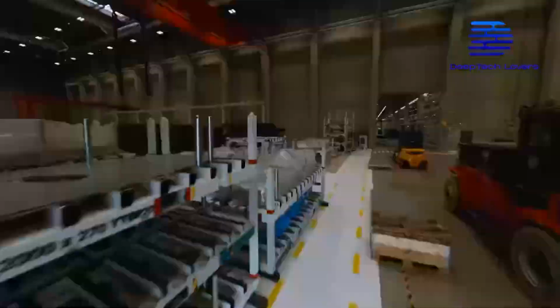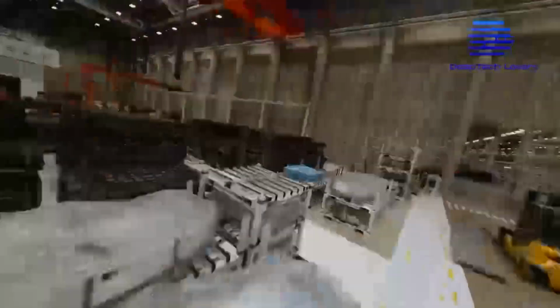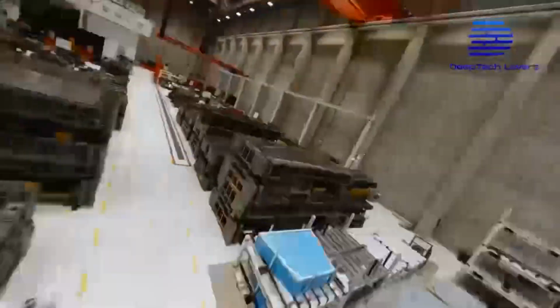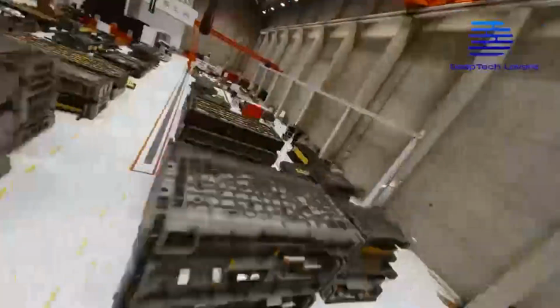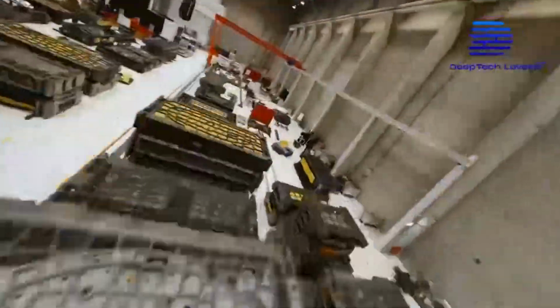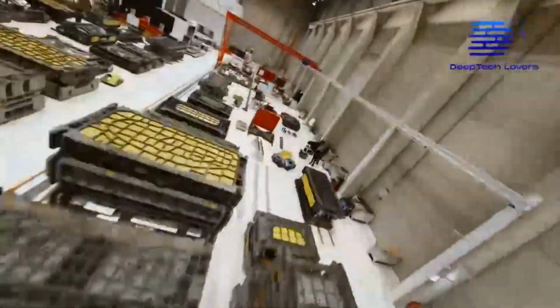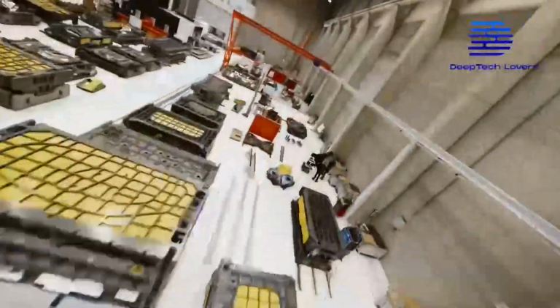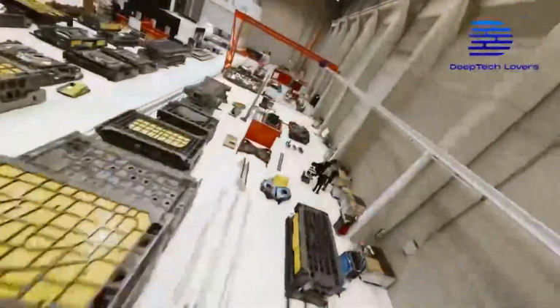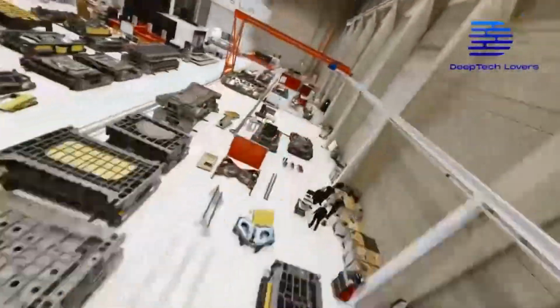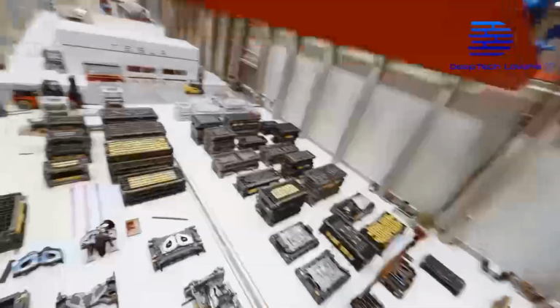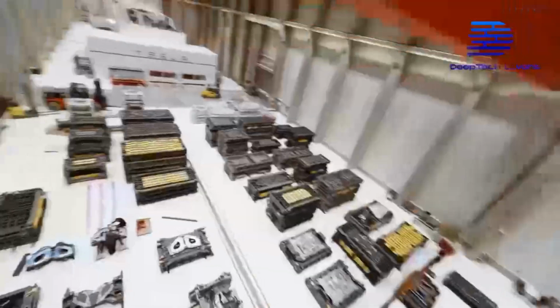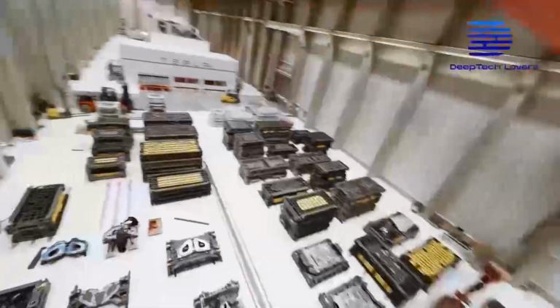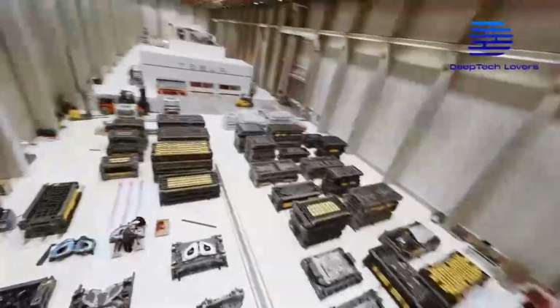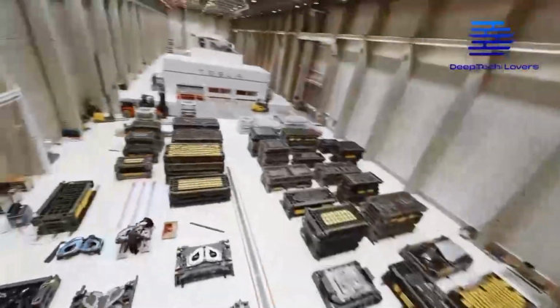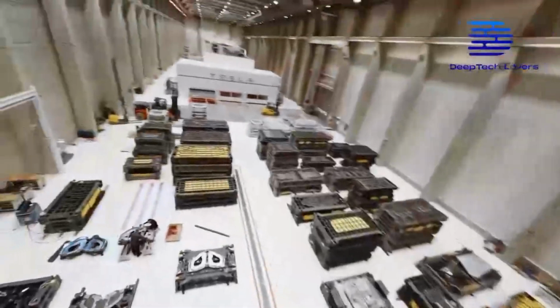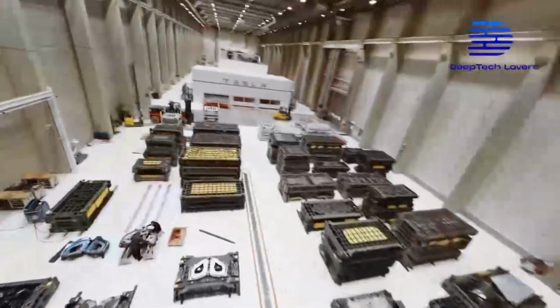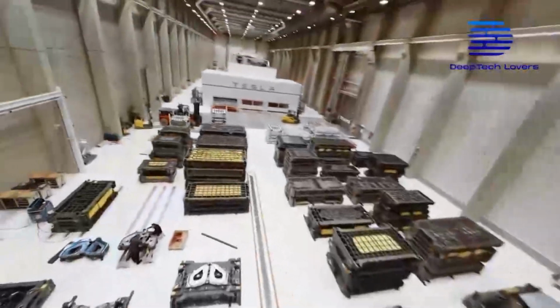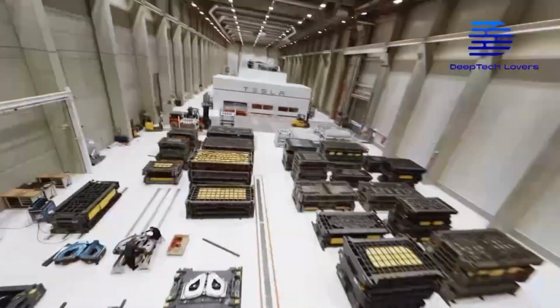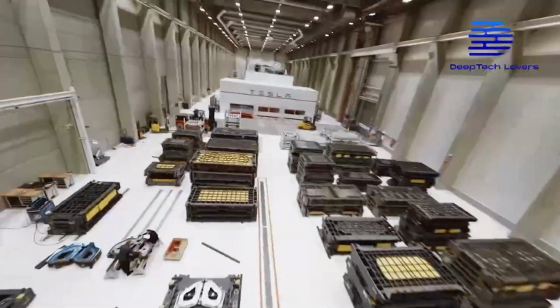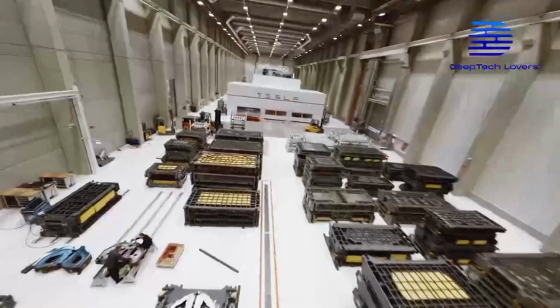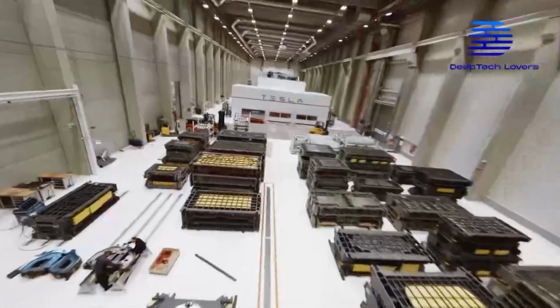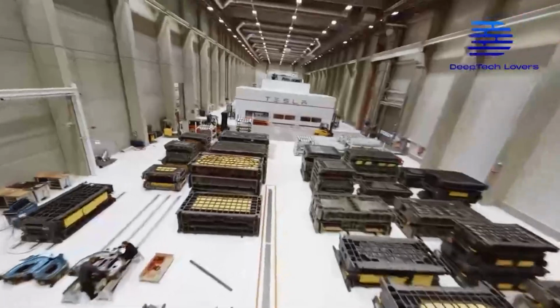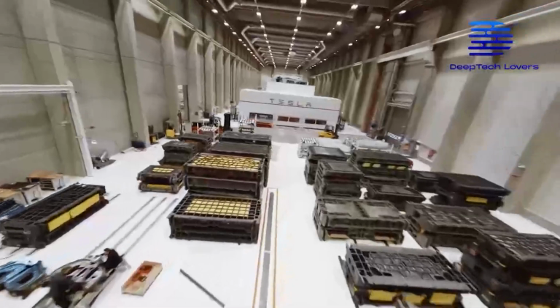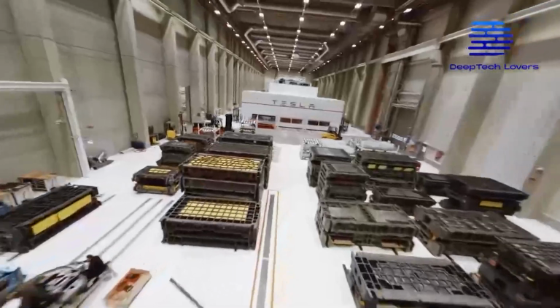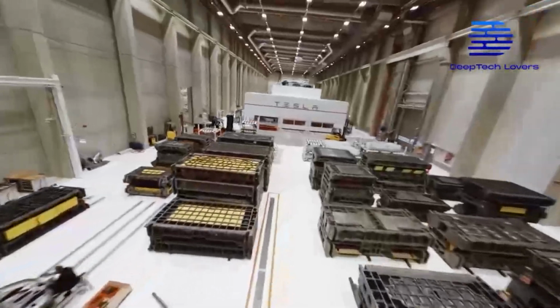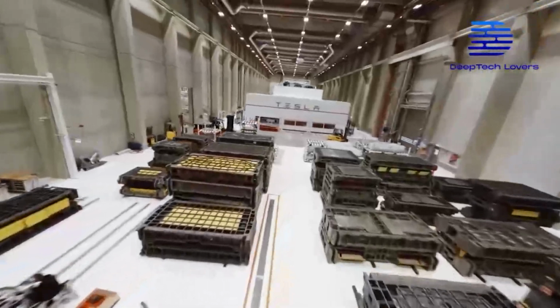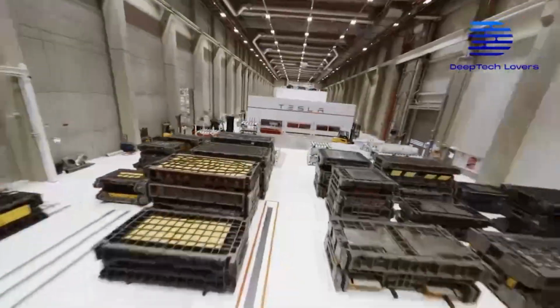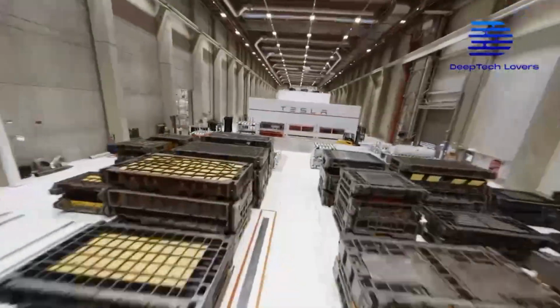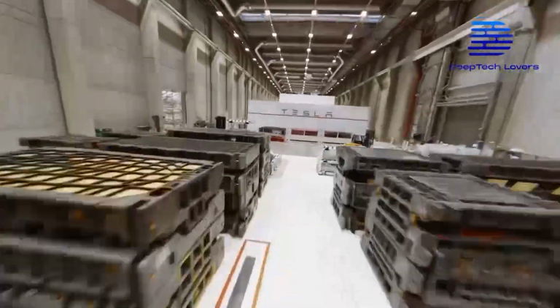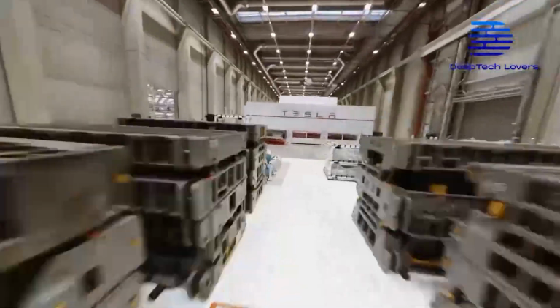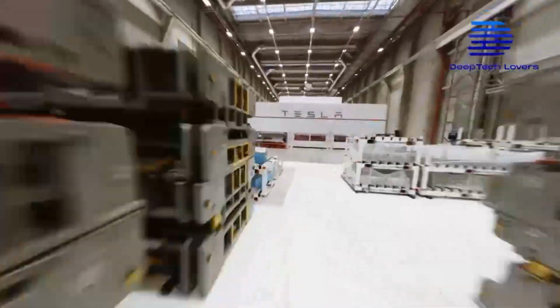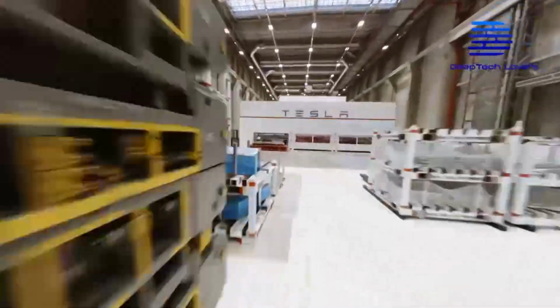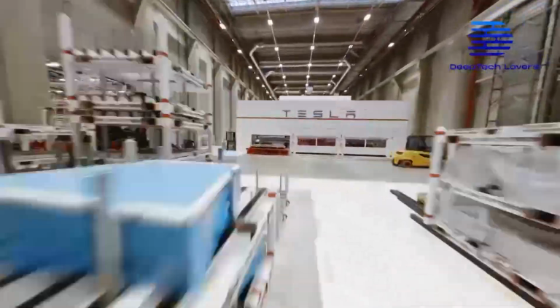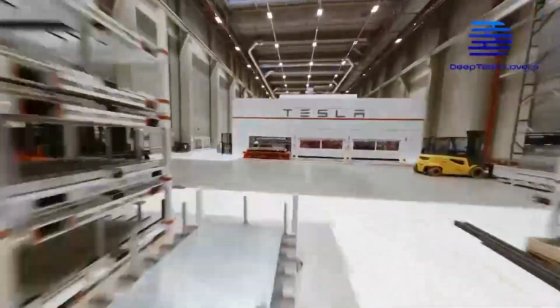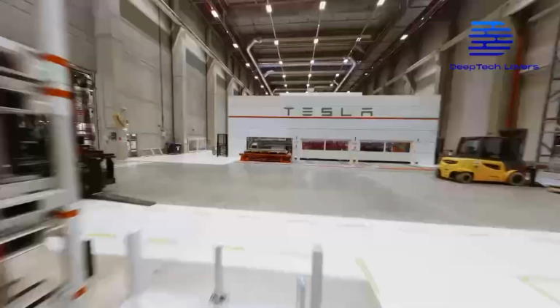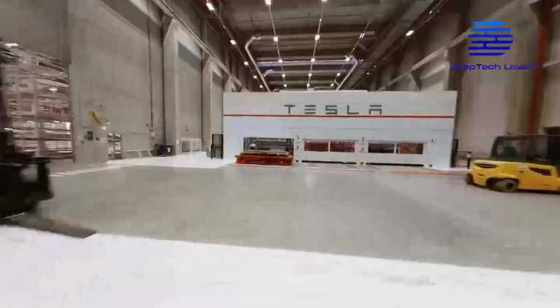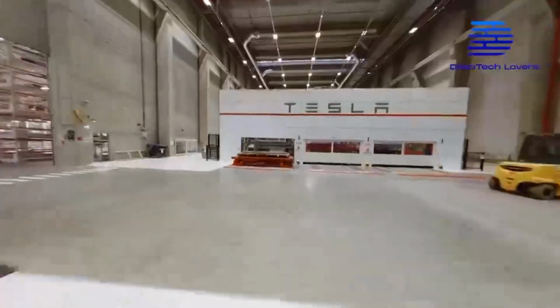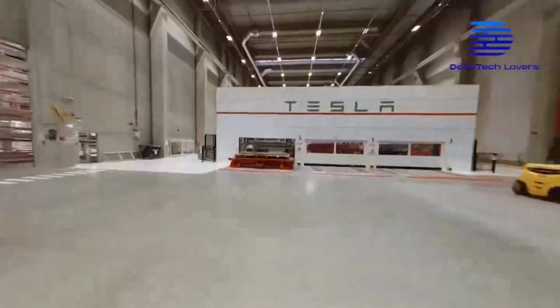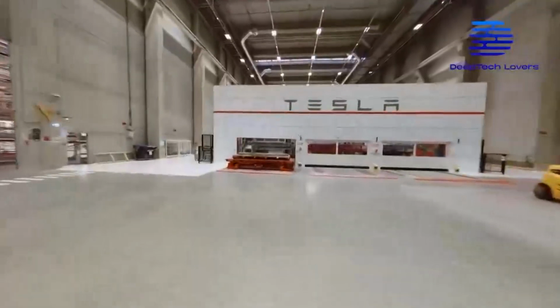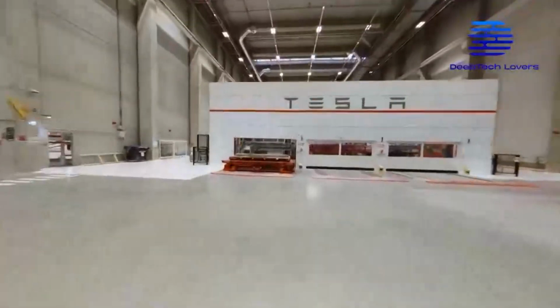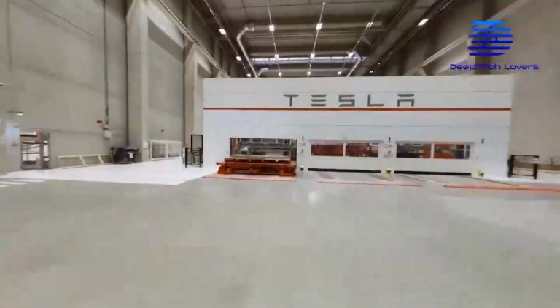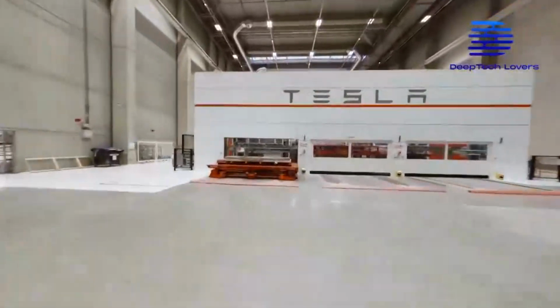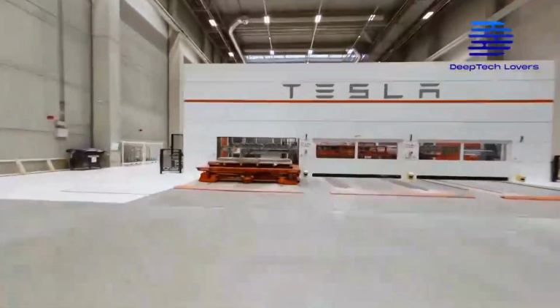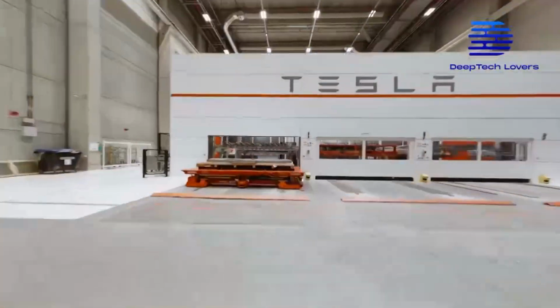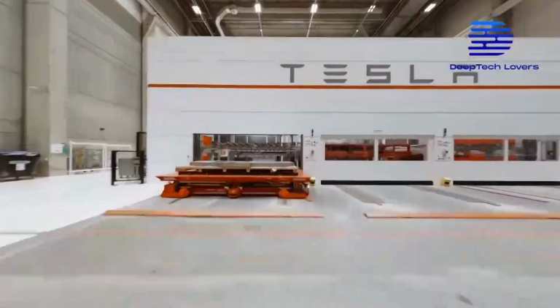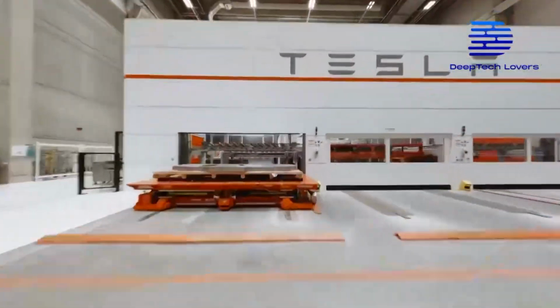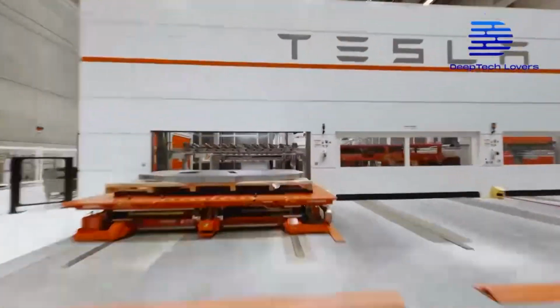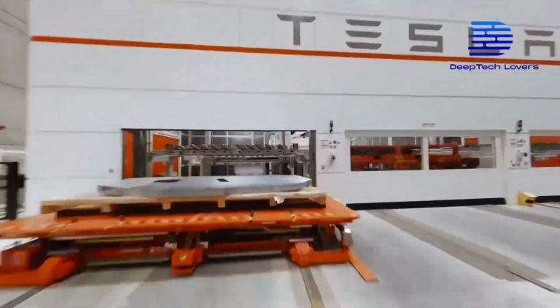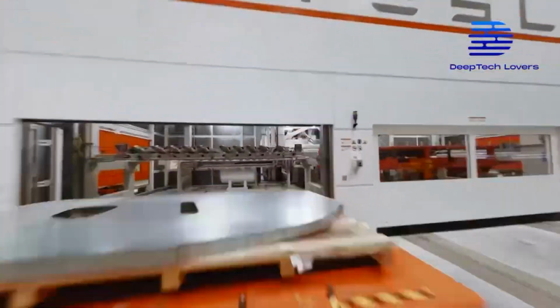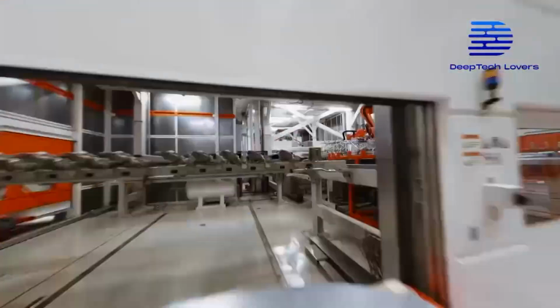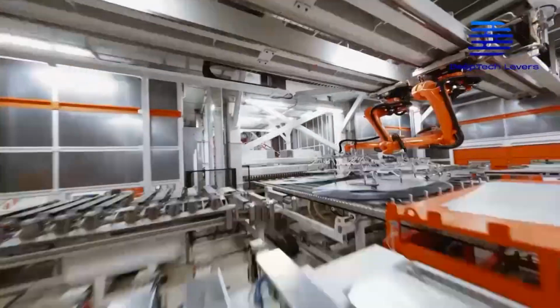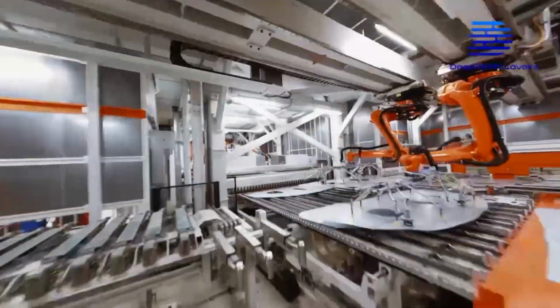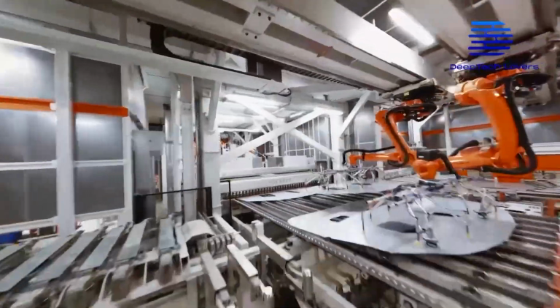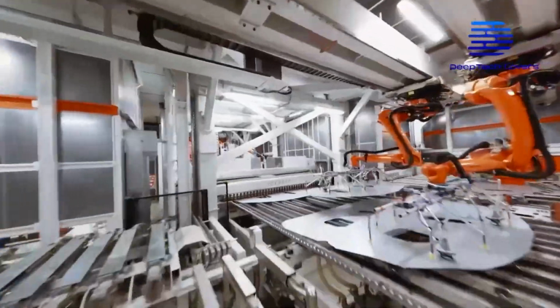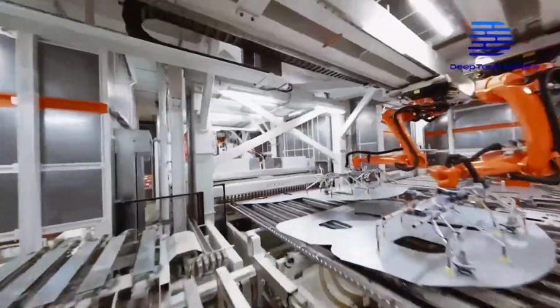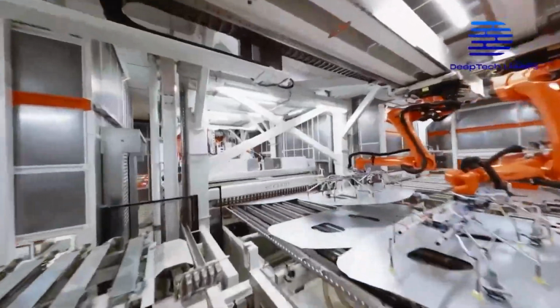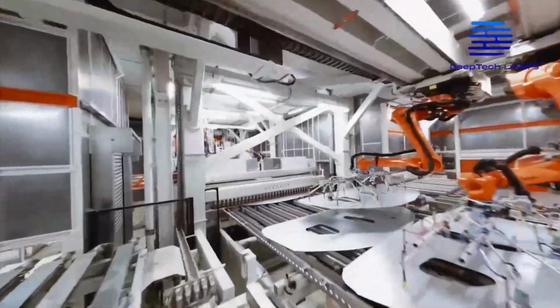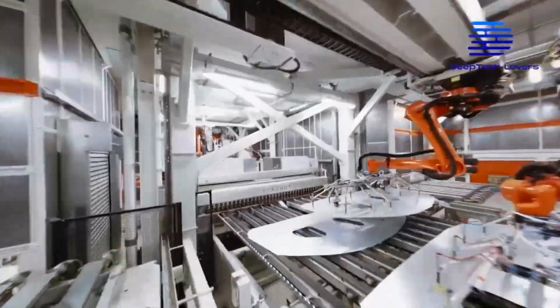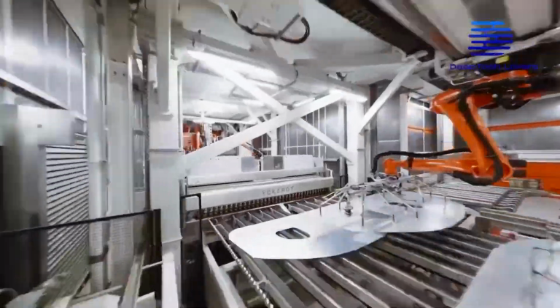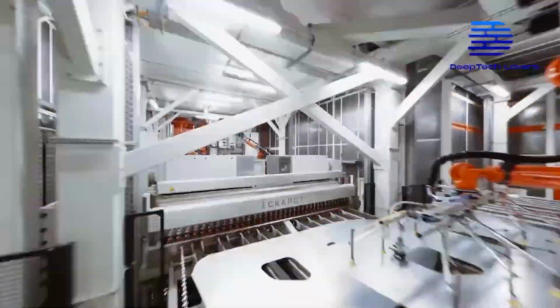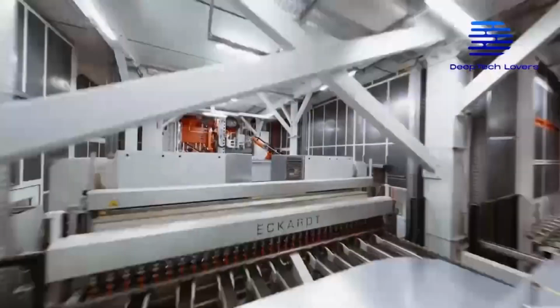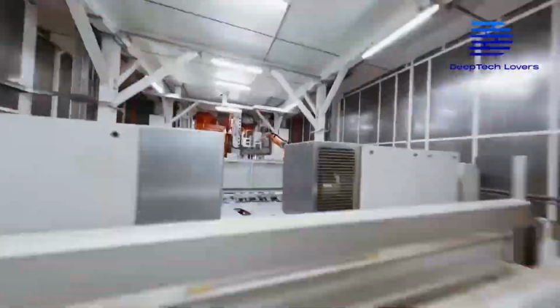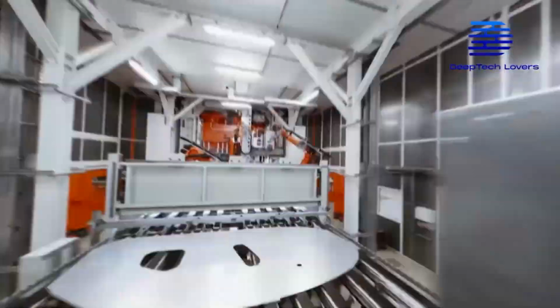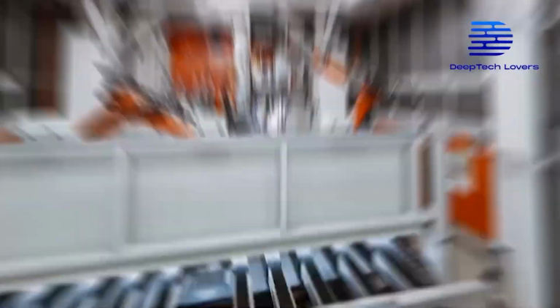Unlike several of its other plans, Tesla left lots of room in the Austin GigaFactory for potential future expansion.